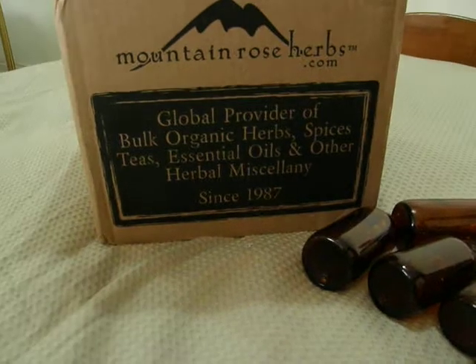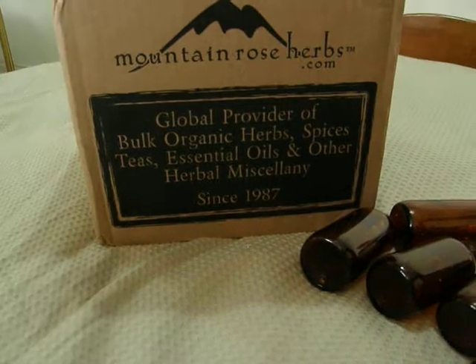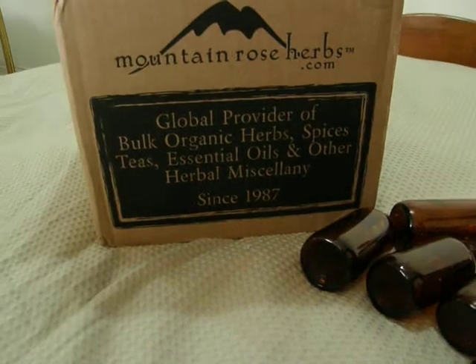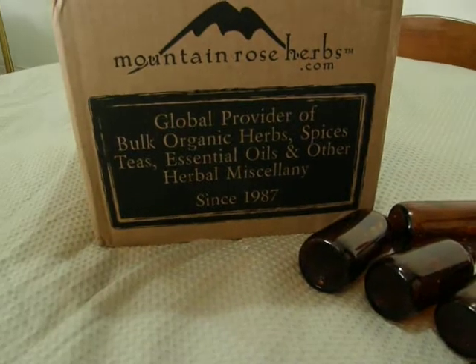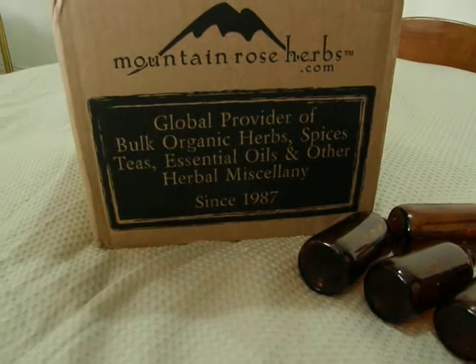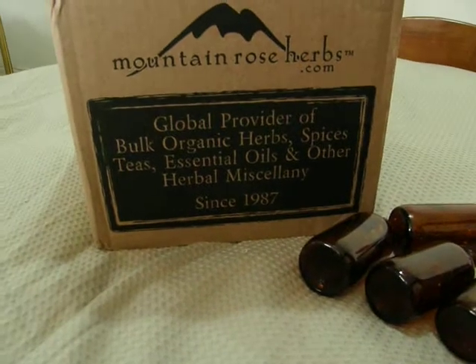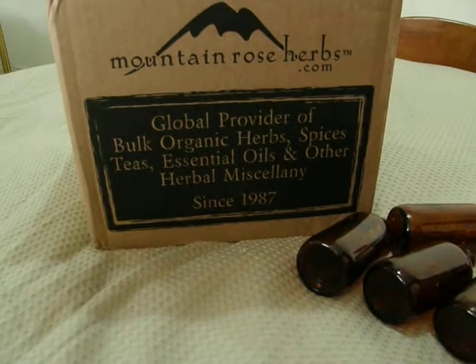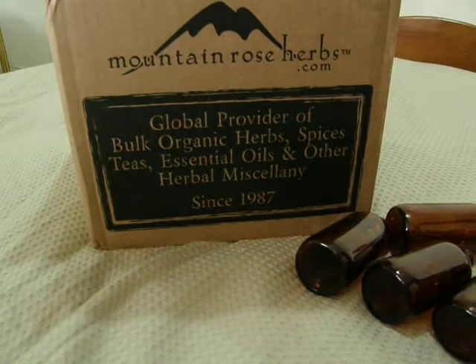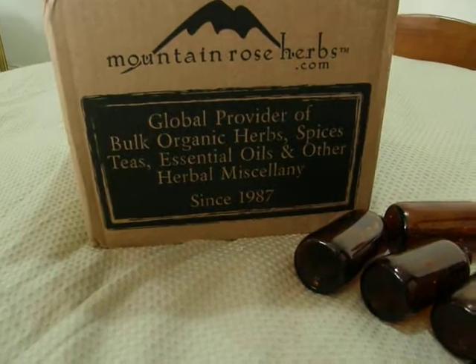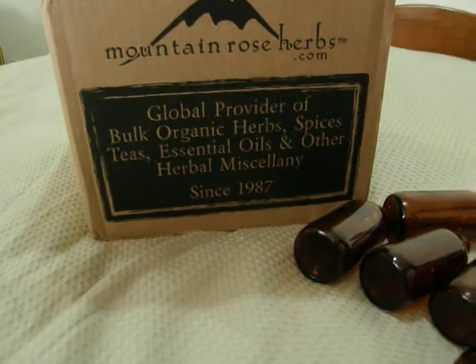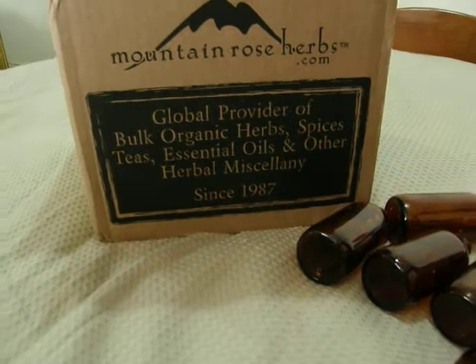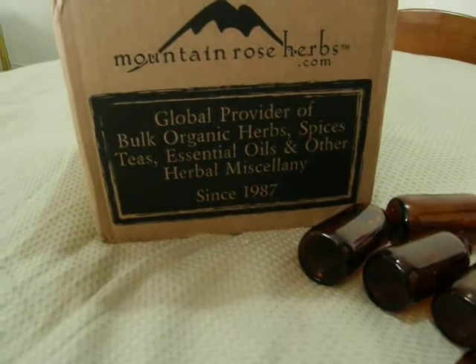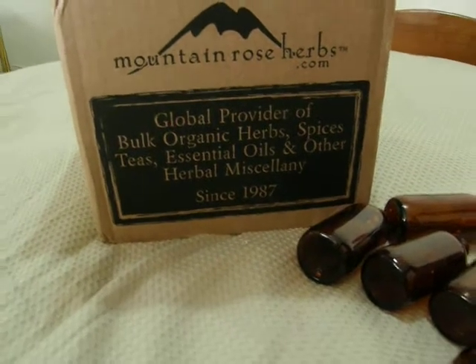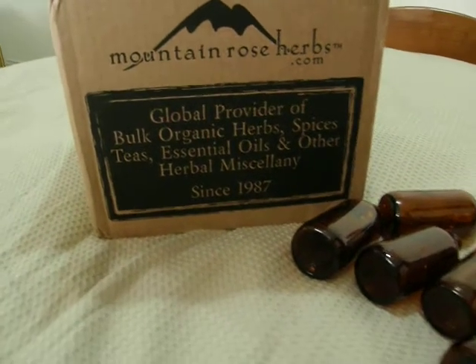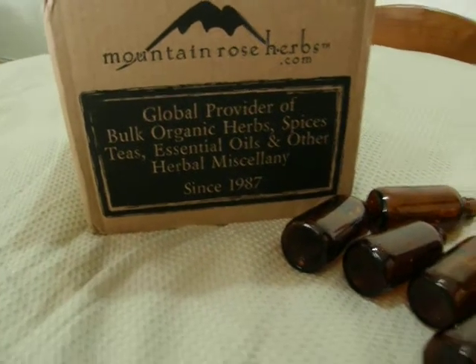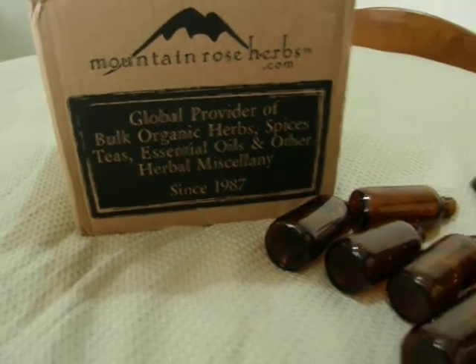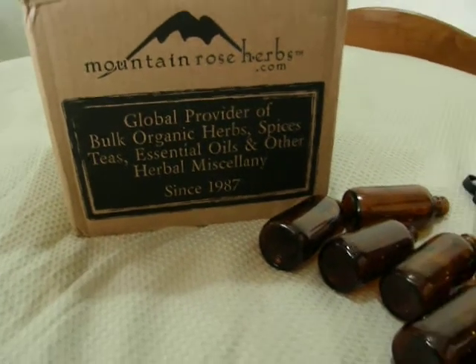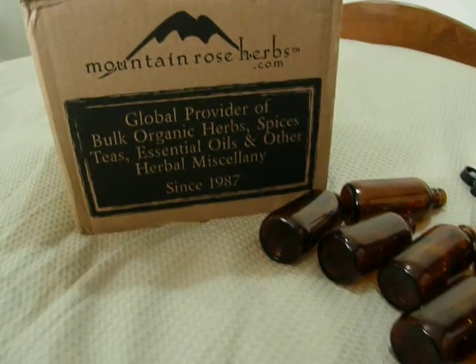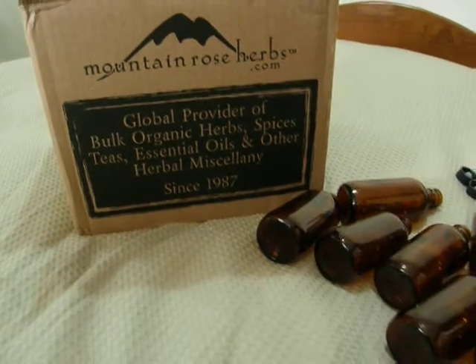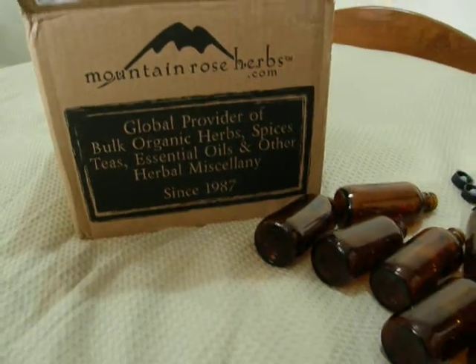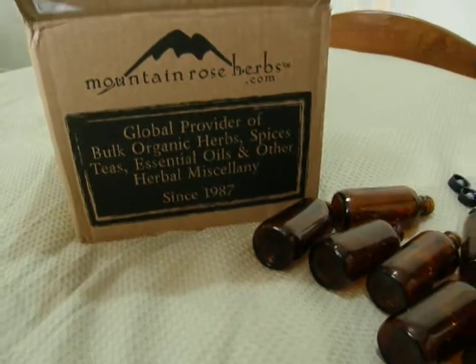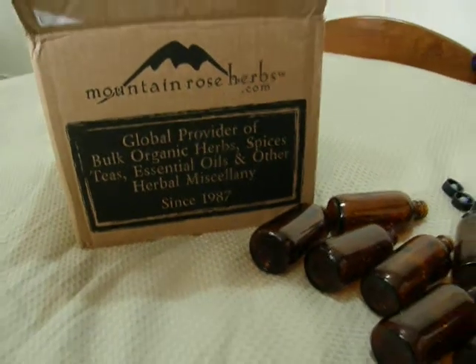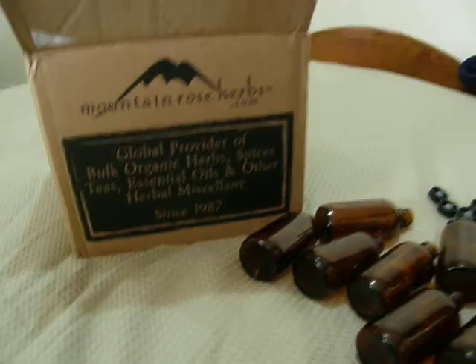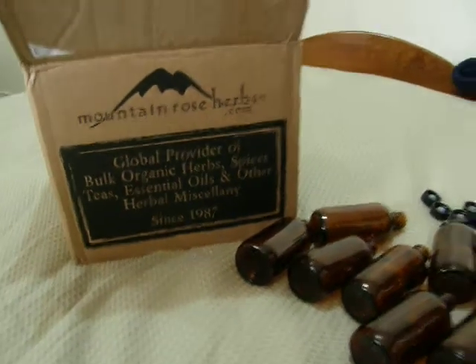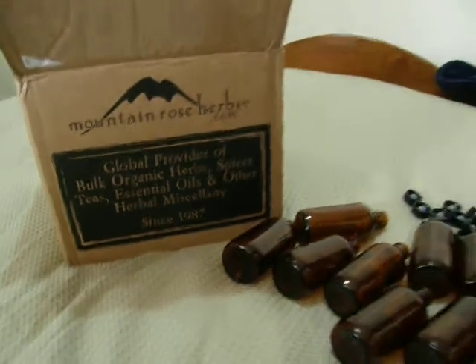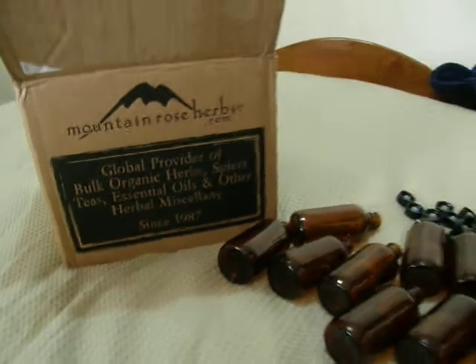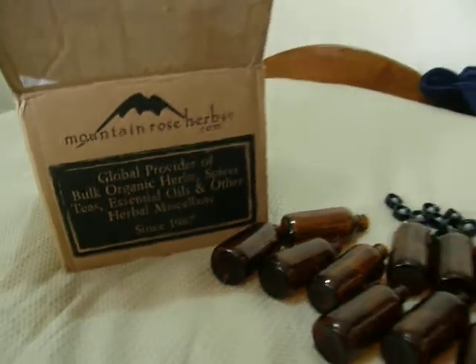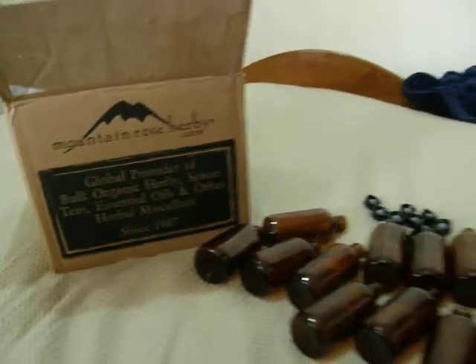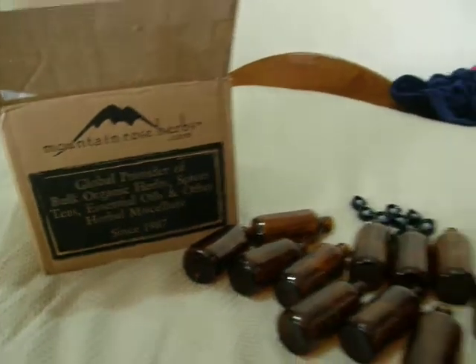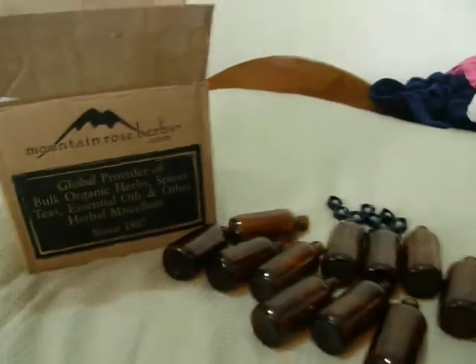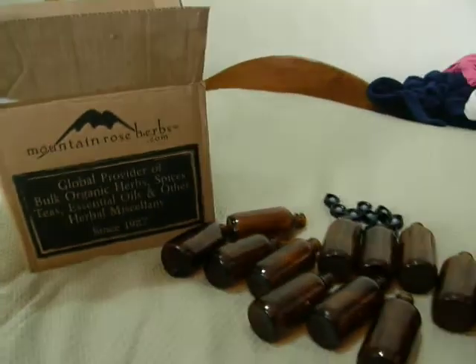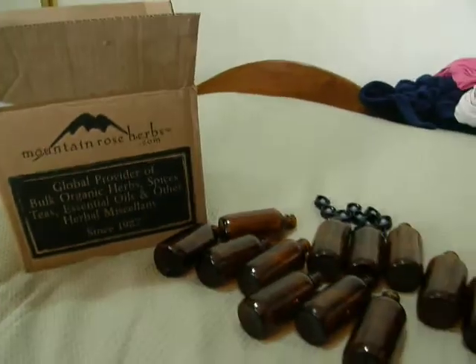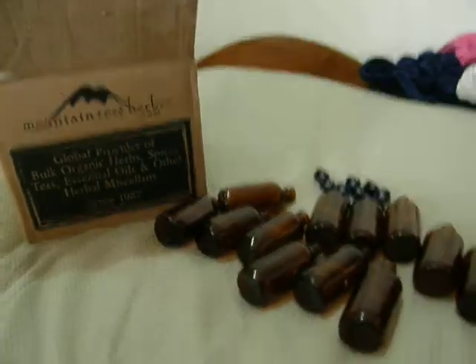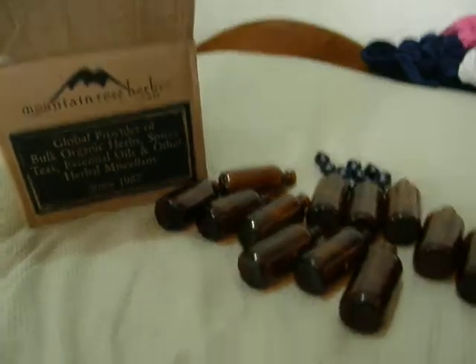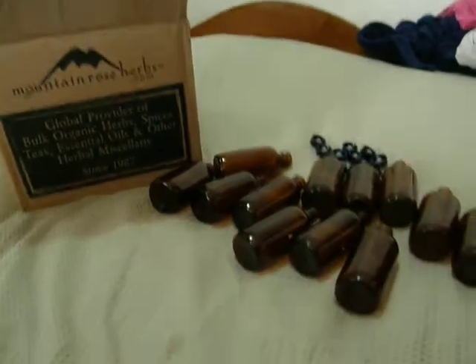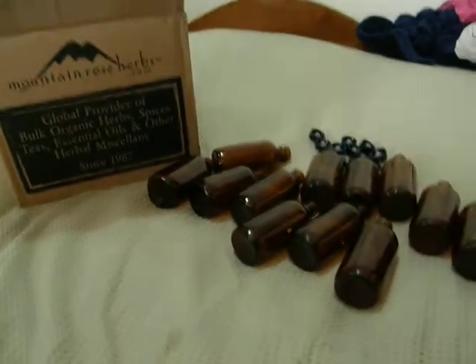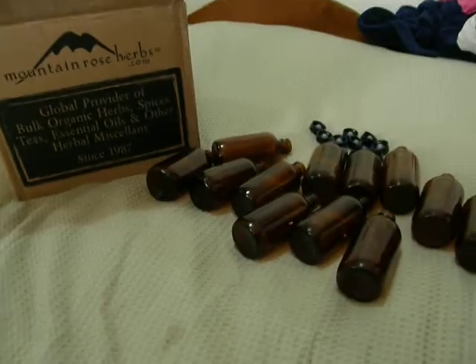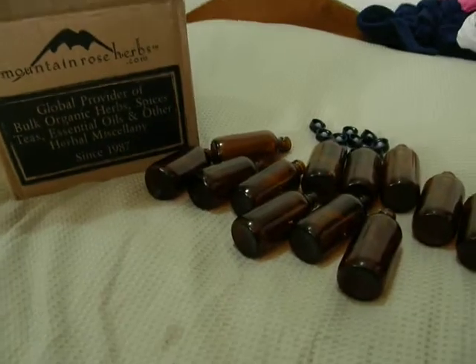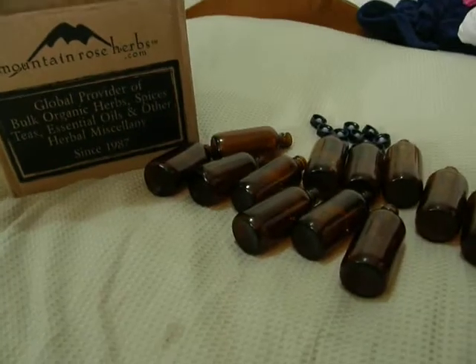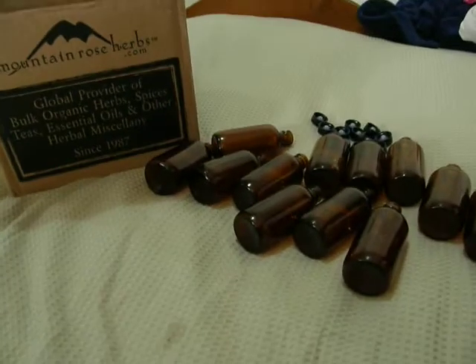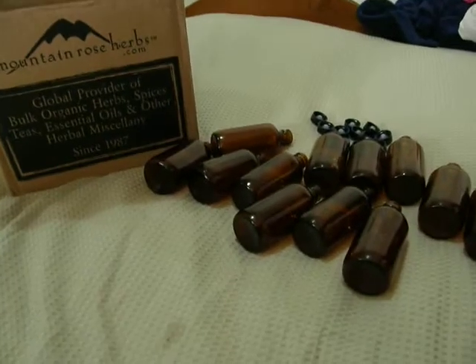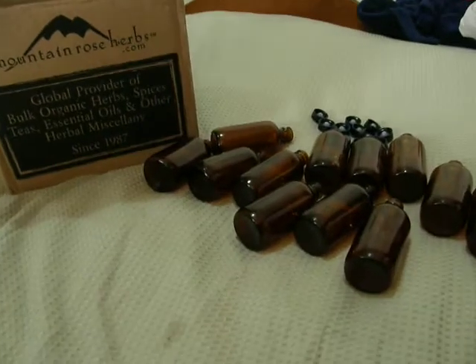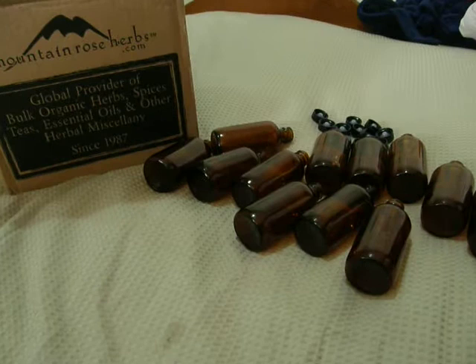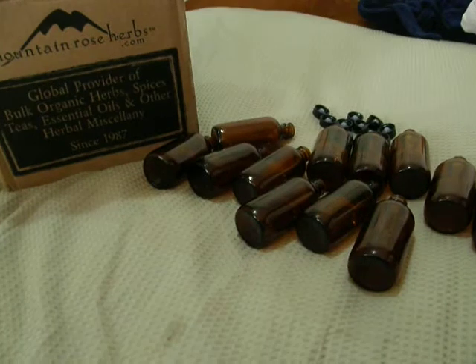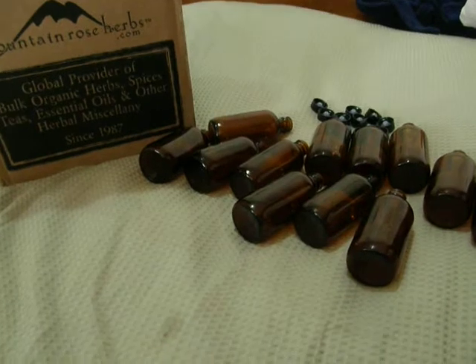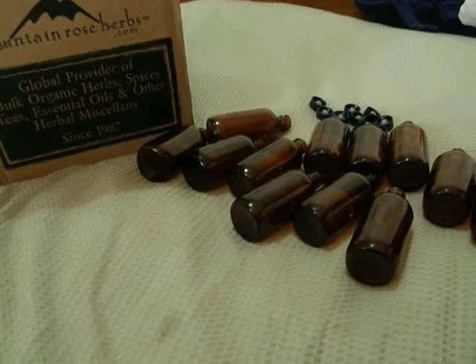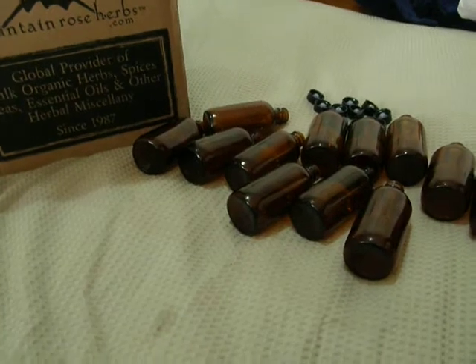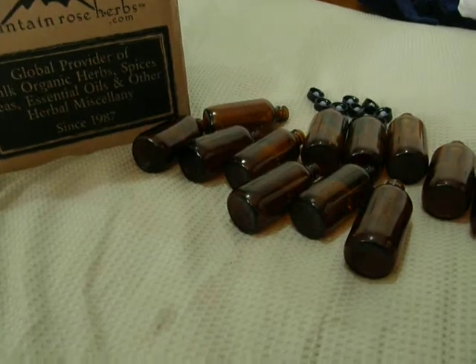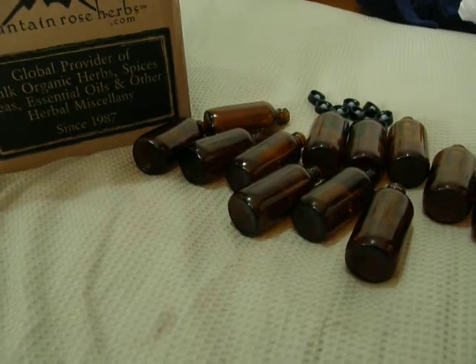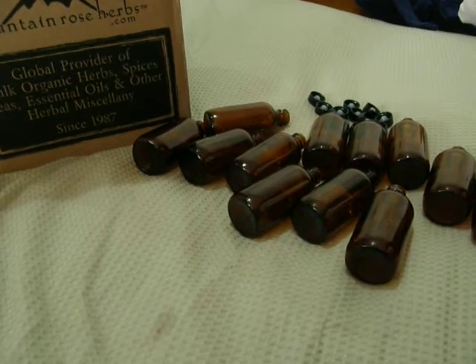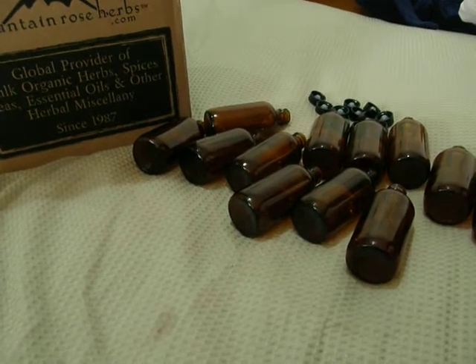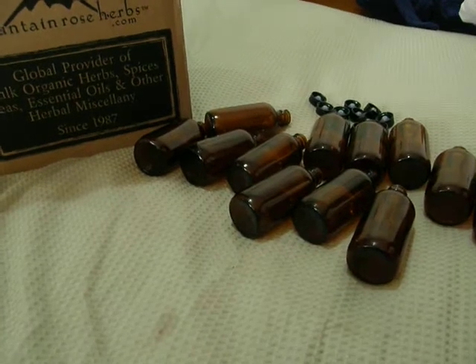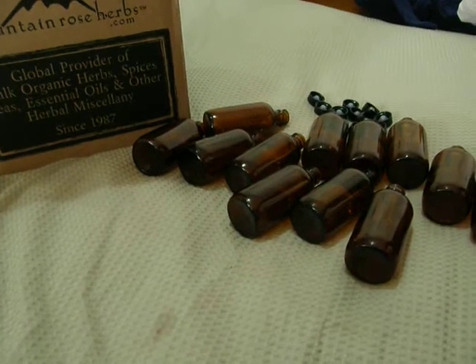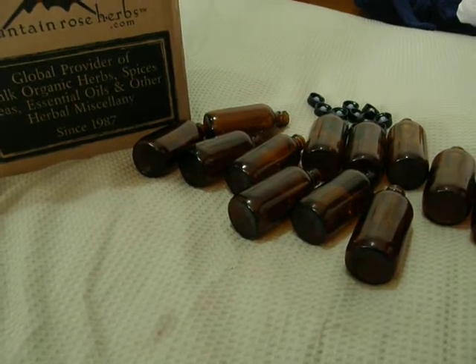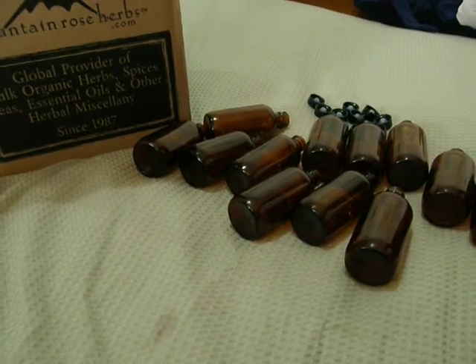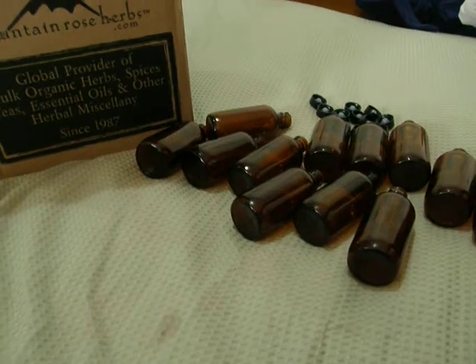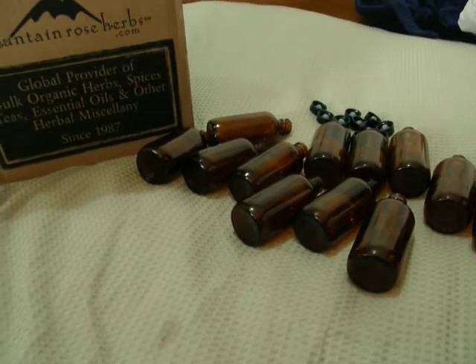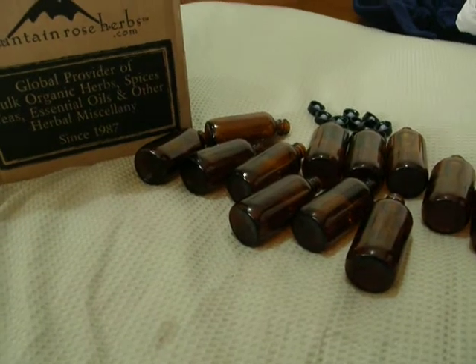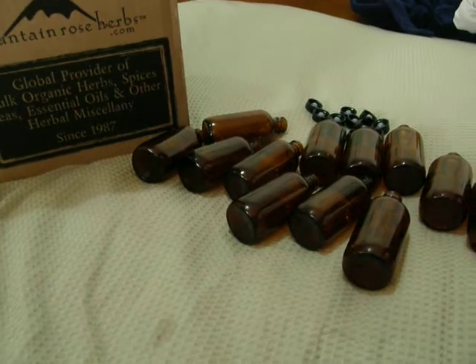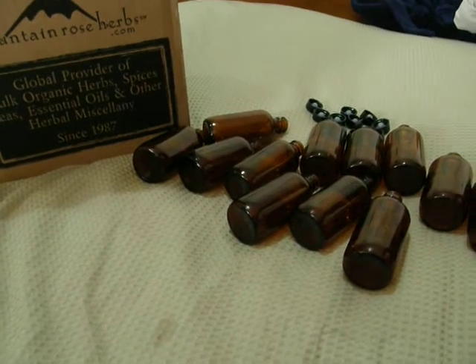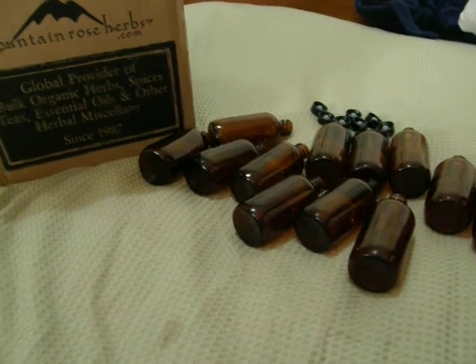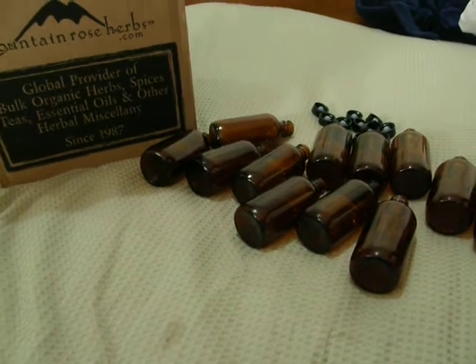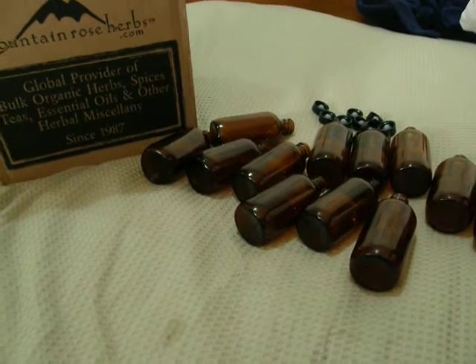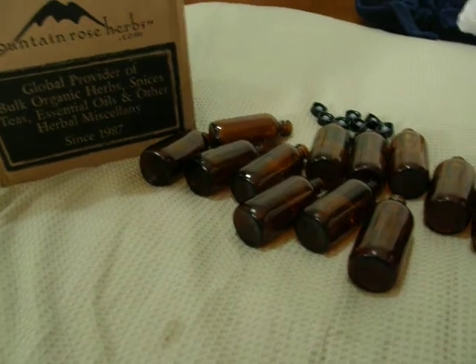Hi guys, this is a quick video about my second last order from Mountain Rose Herbs.